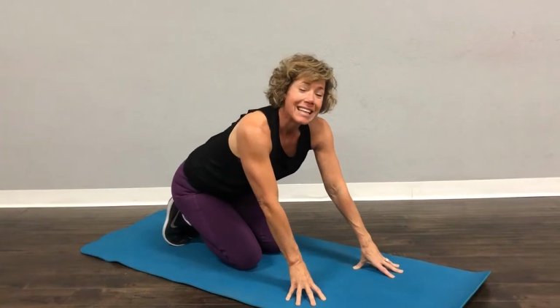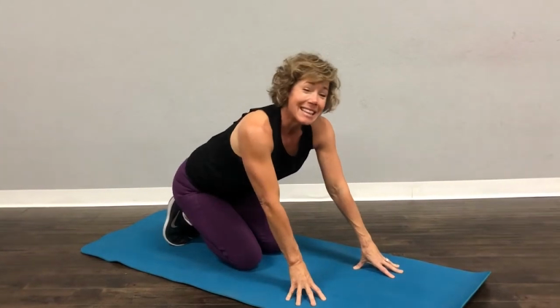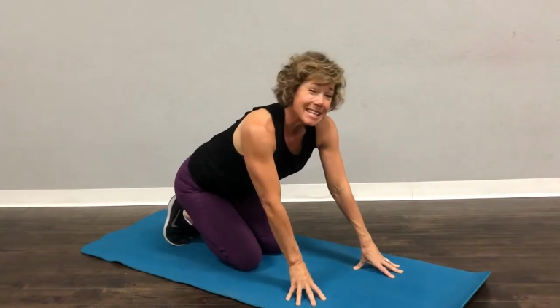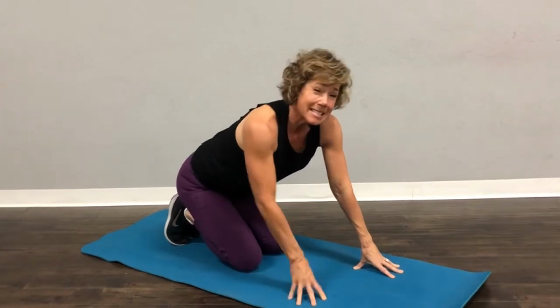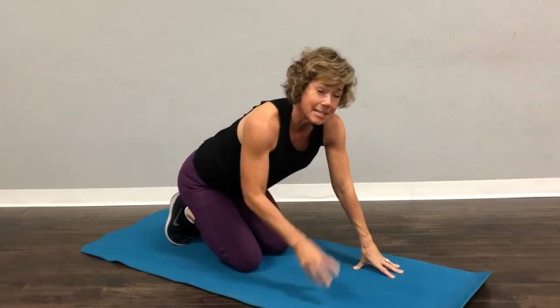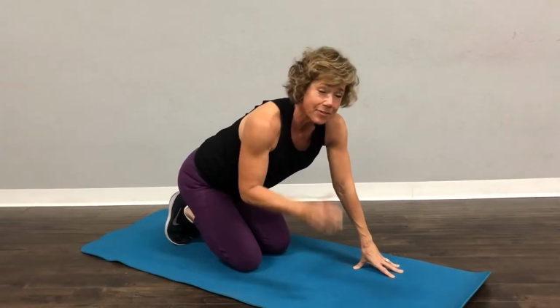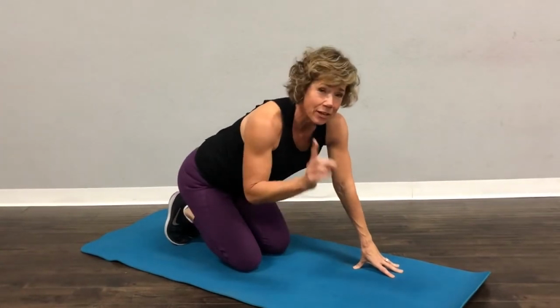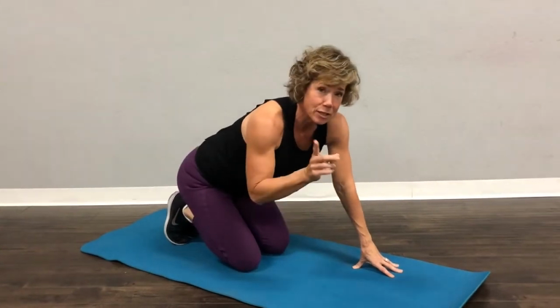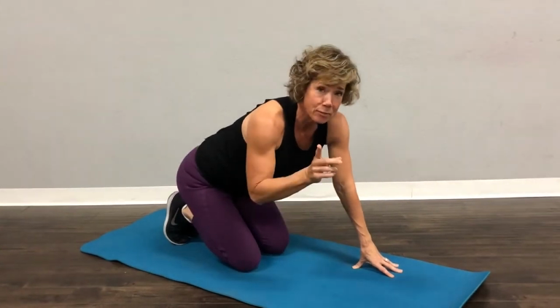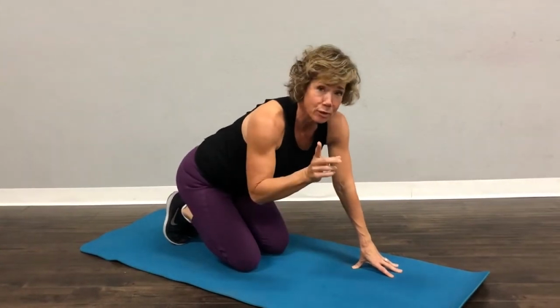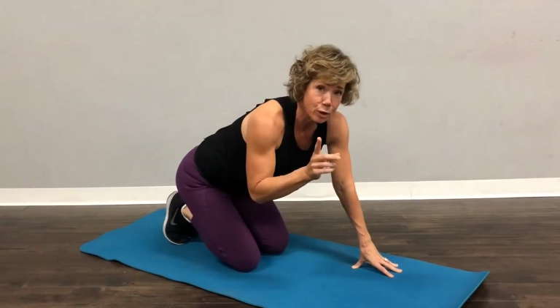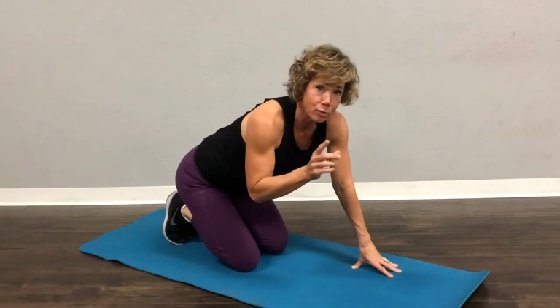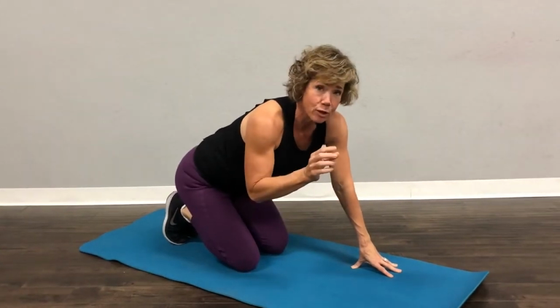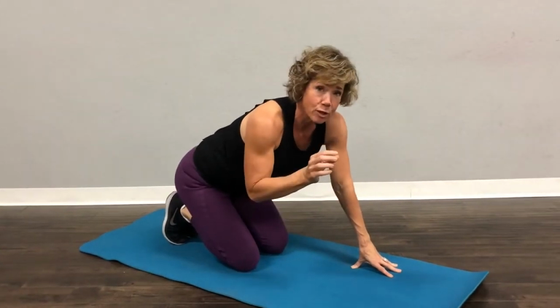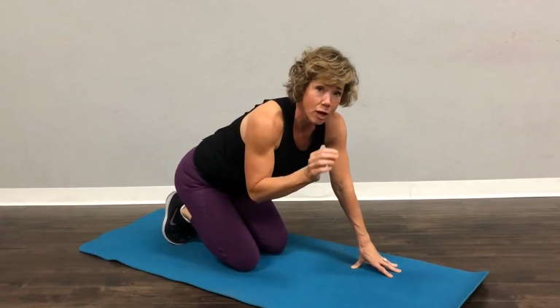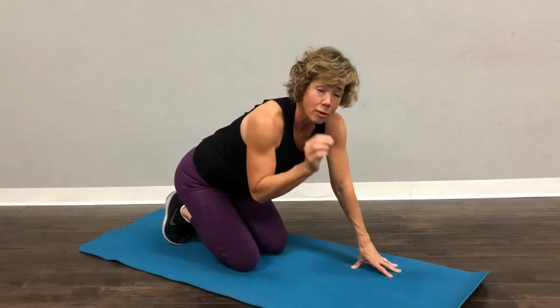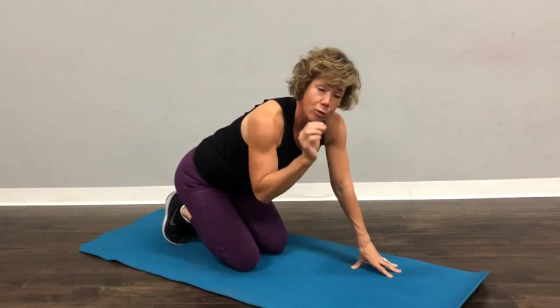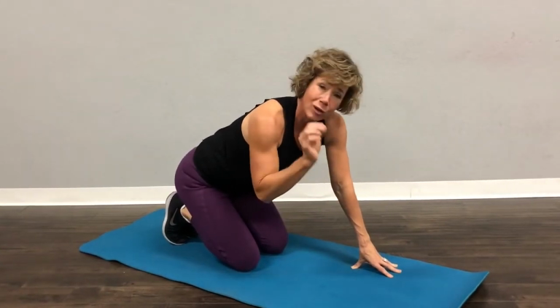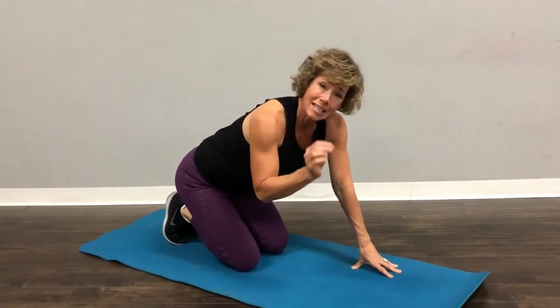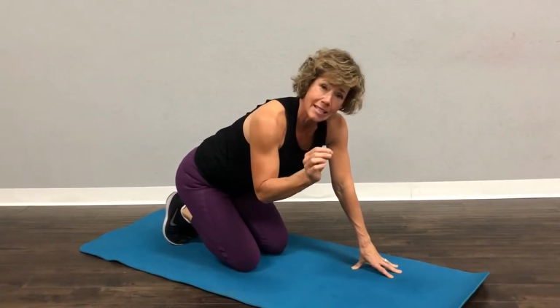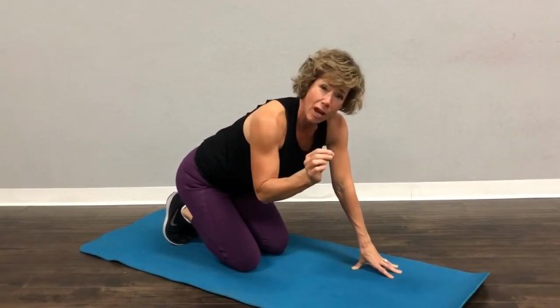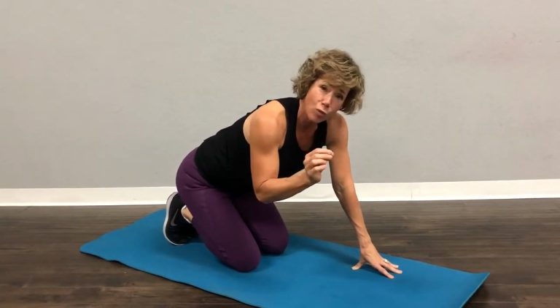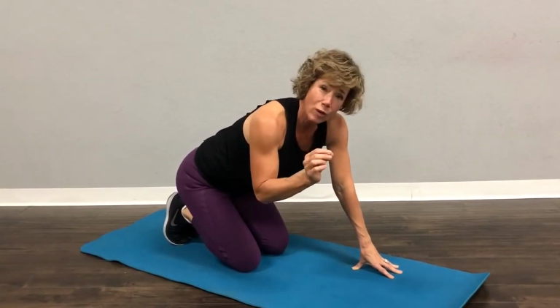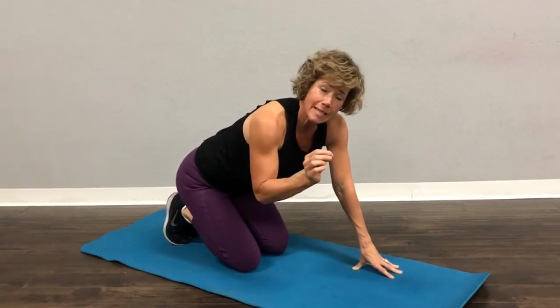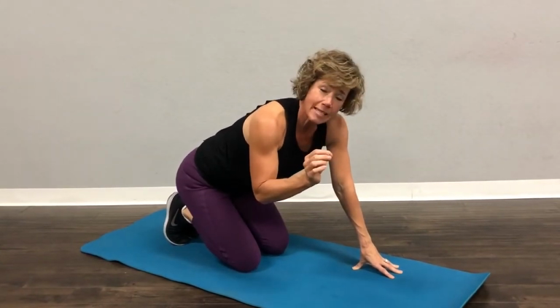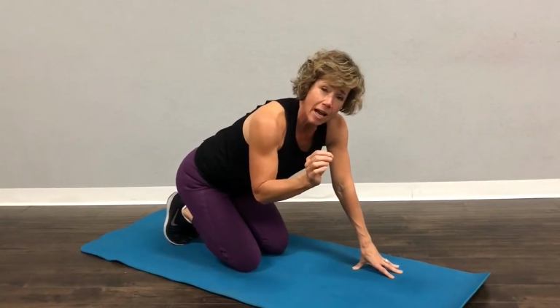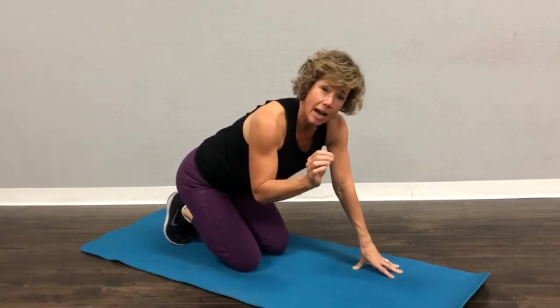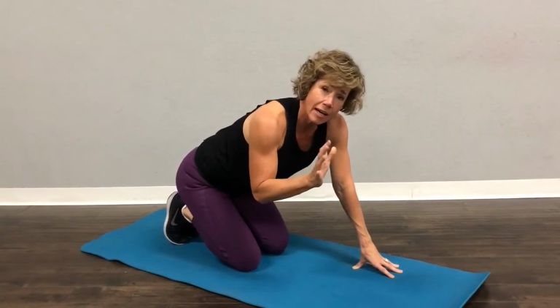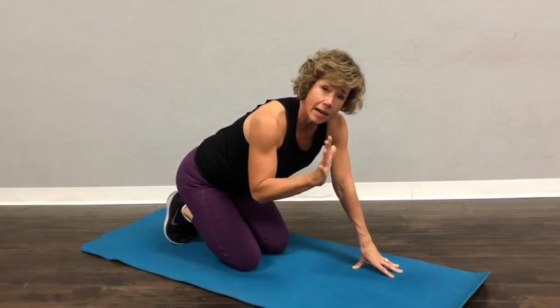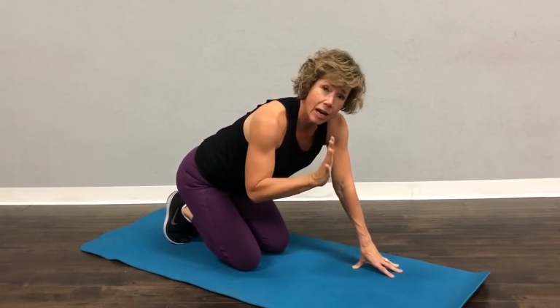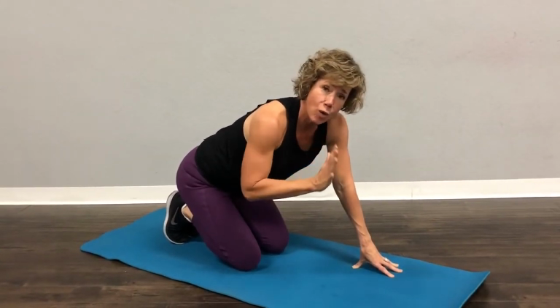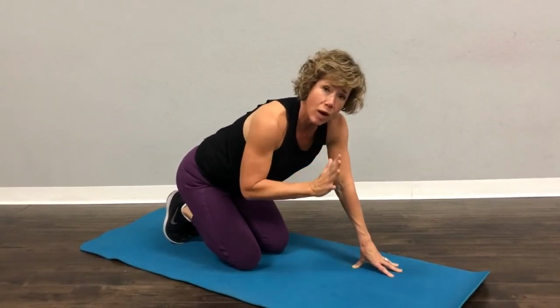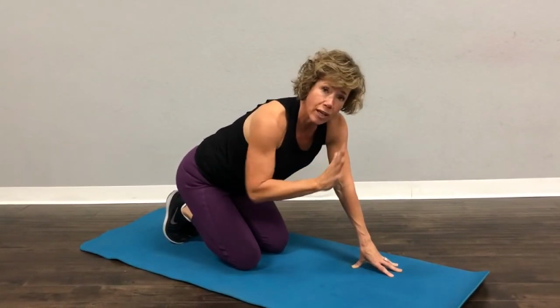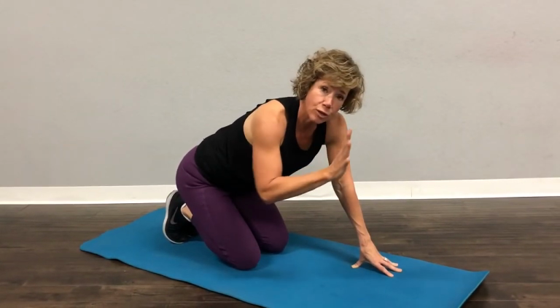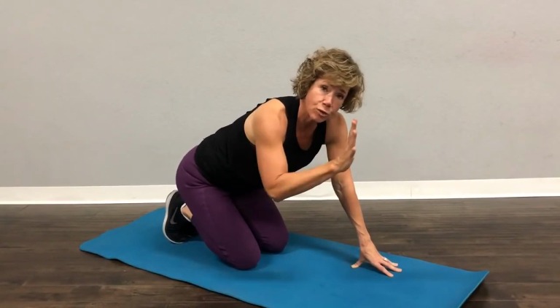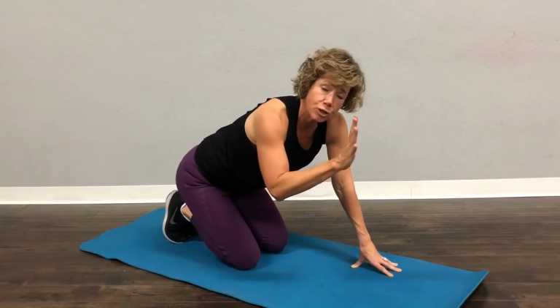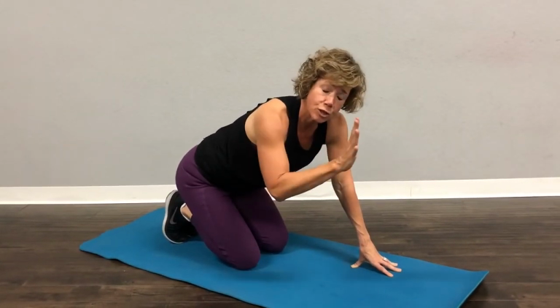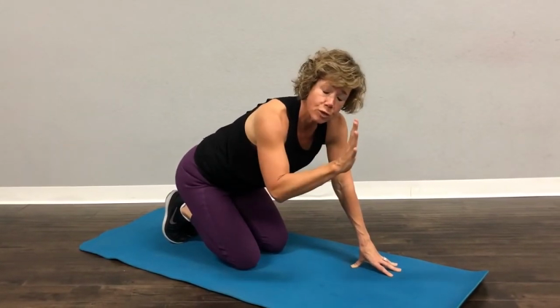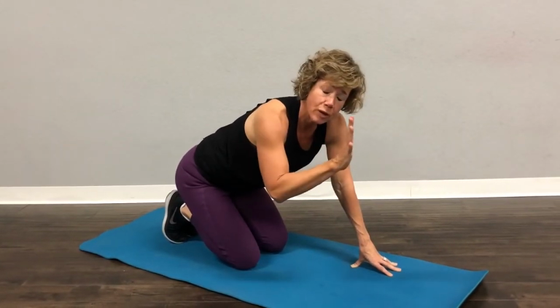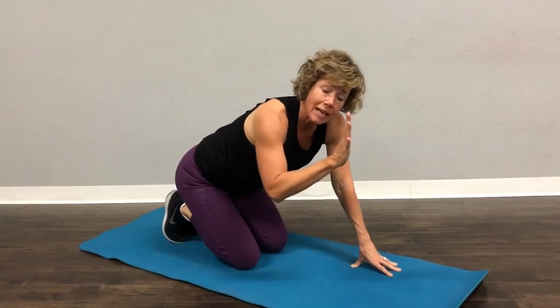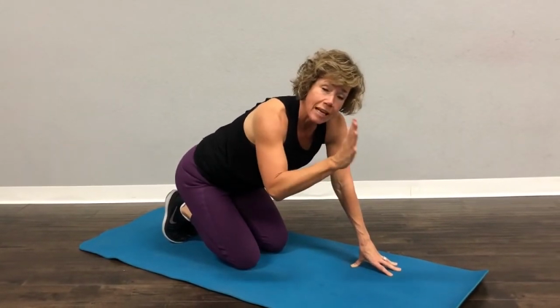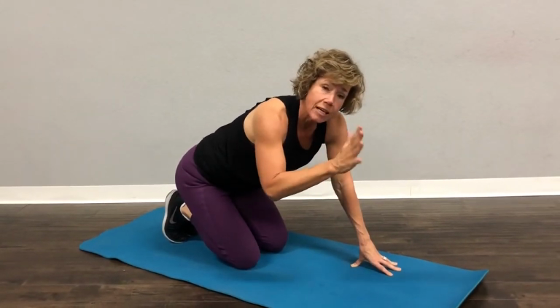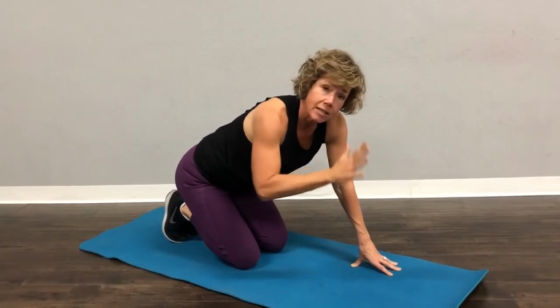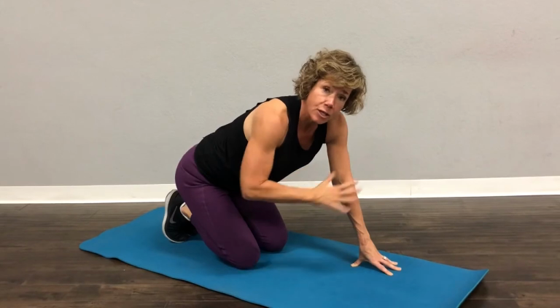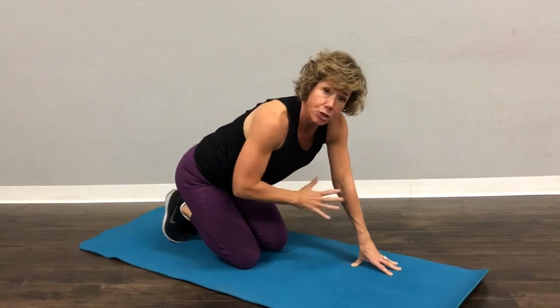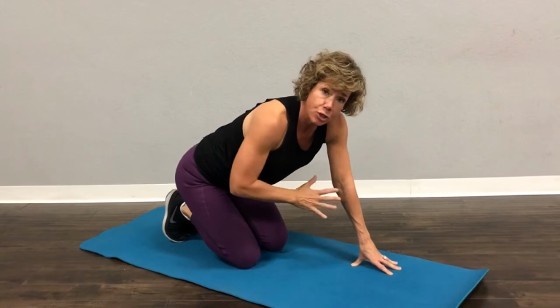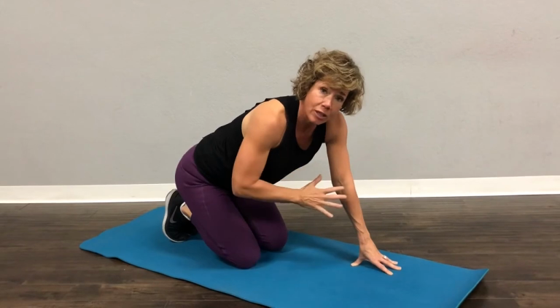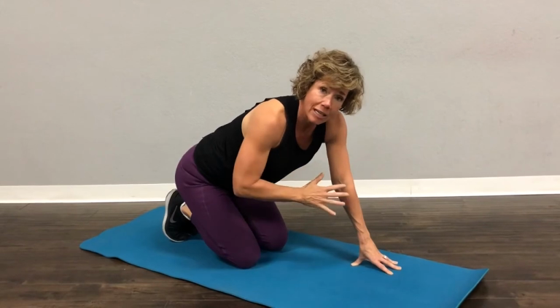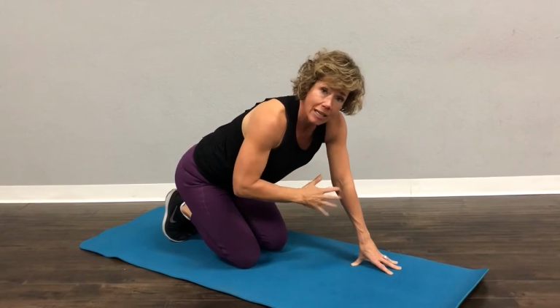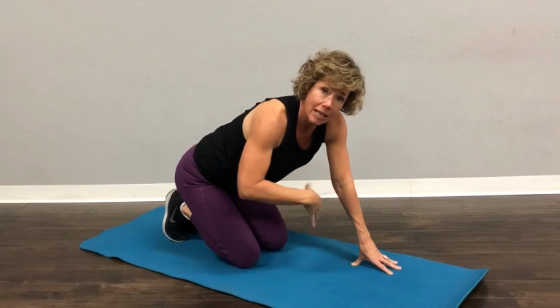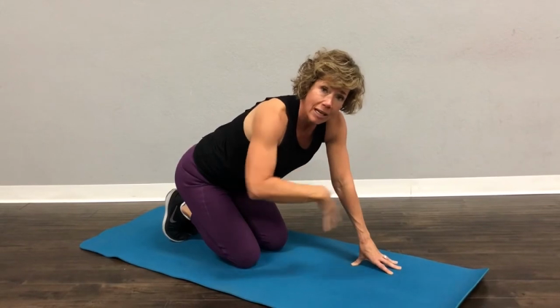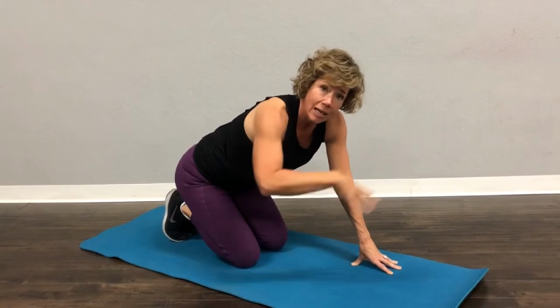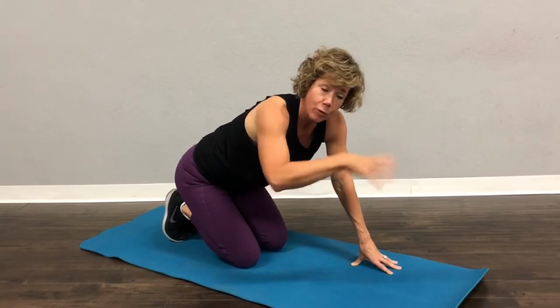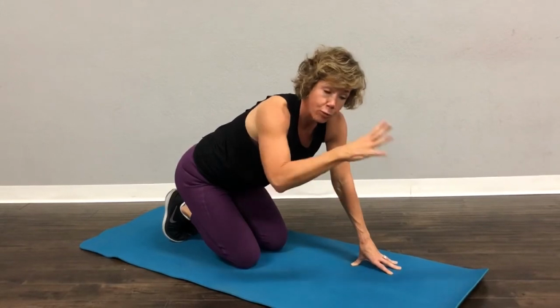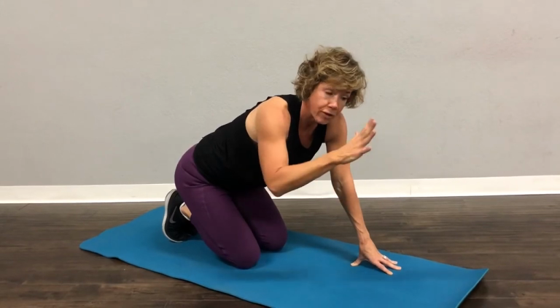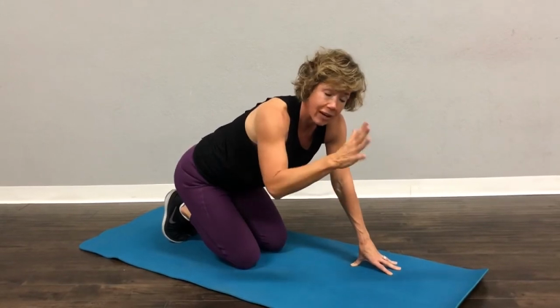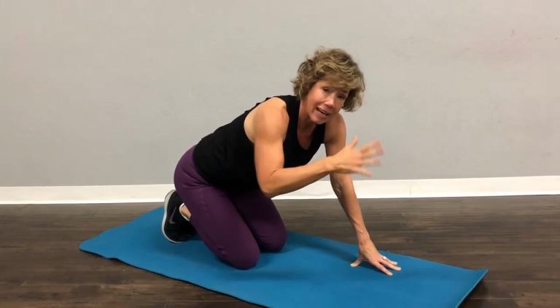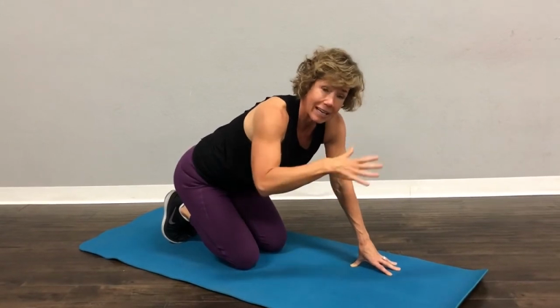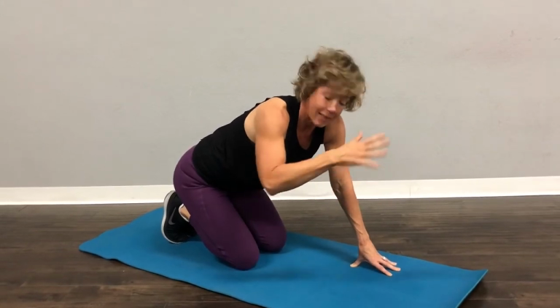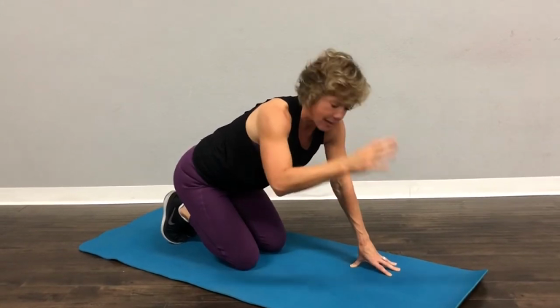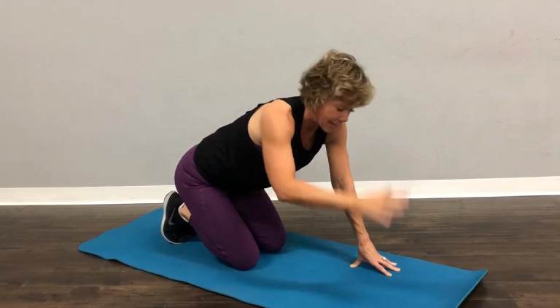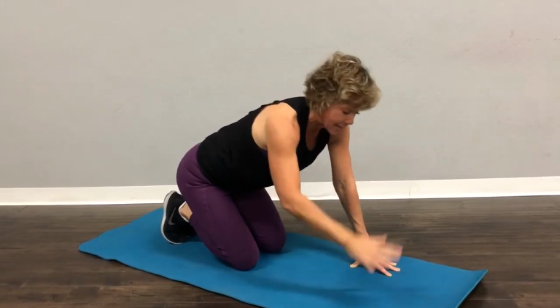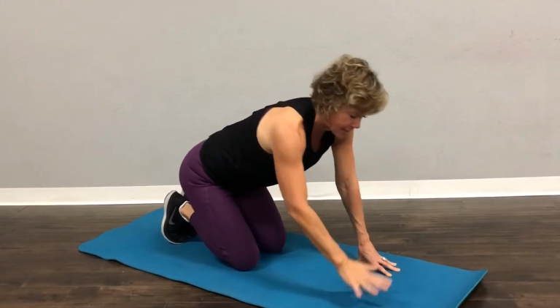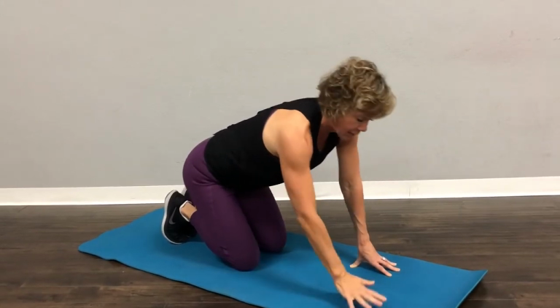This is very similar to bird dog, but we're going to stand on one side. I want you to touch your knee with your hand and then extend.